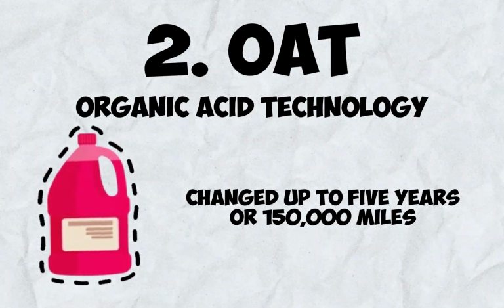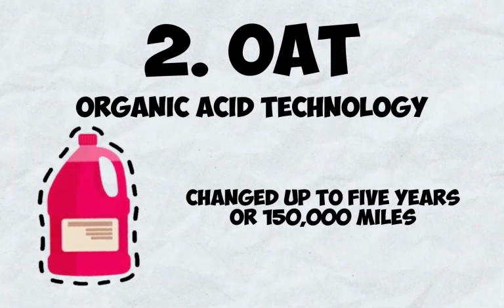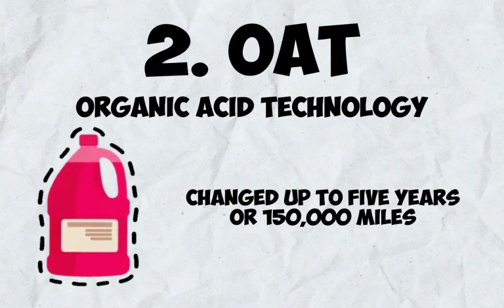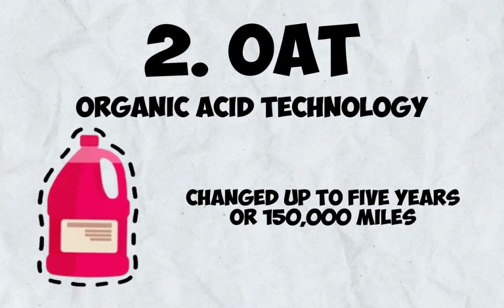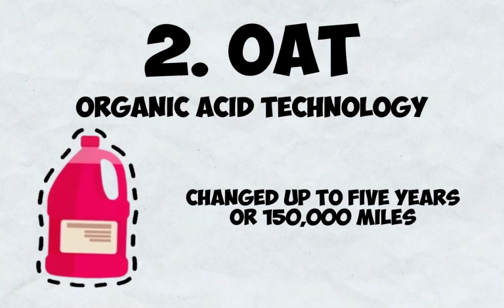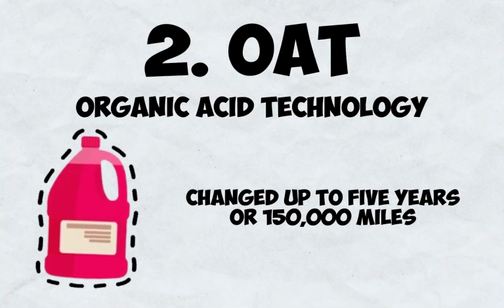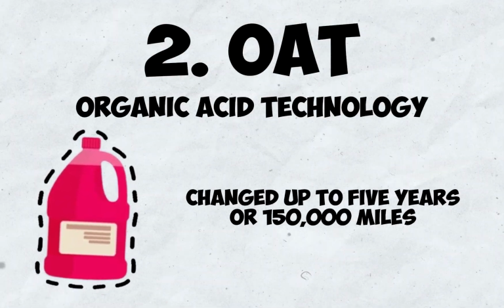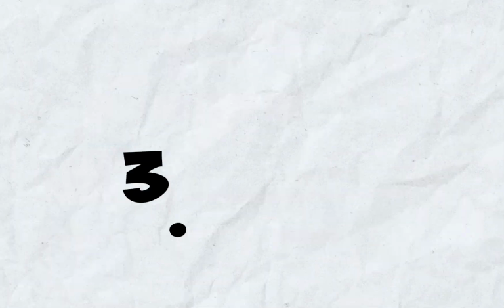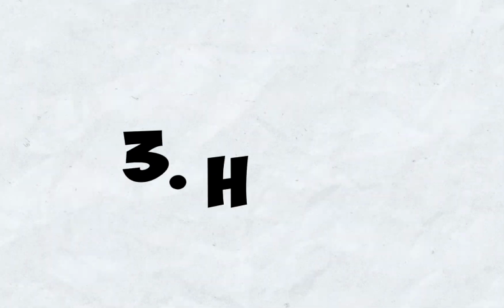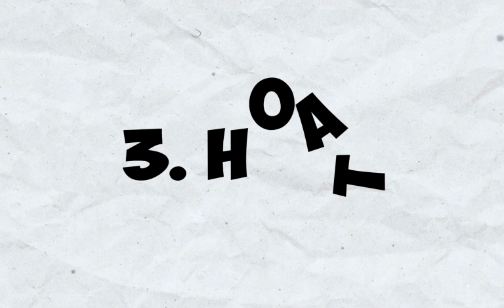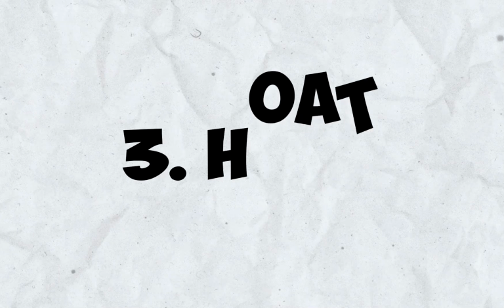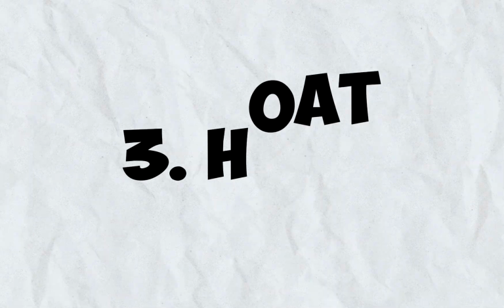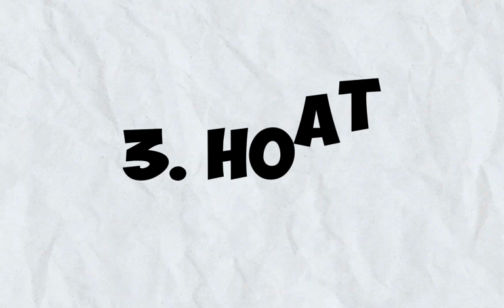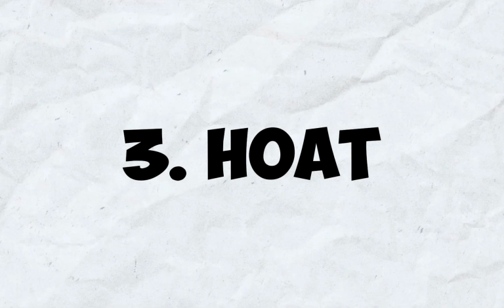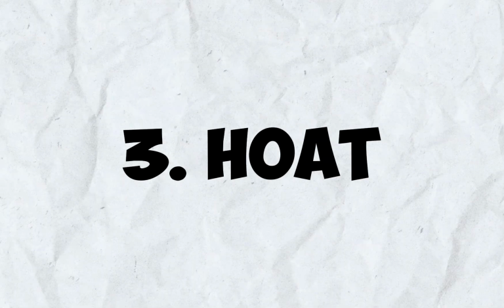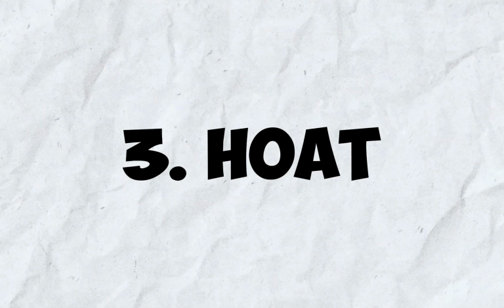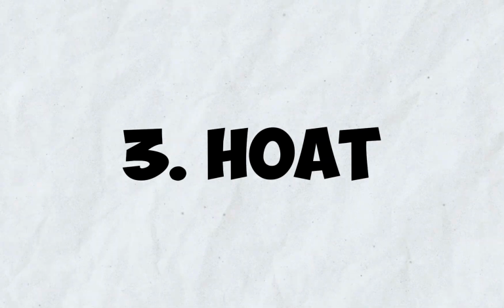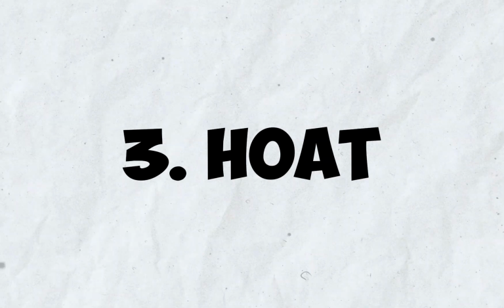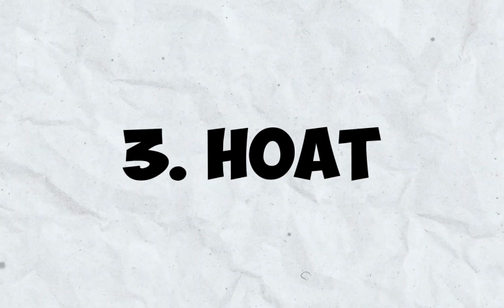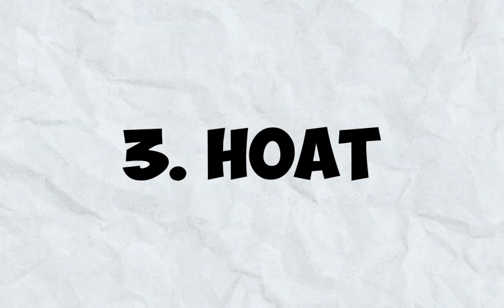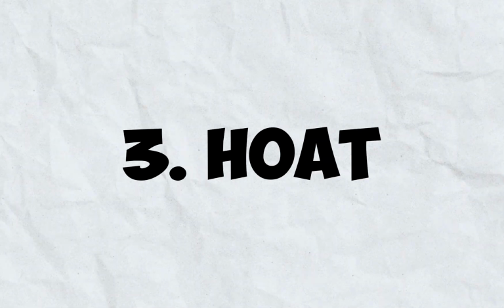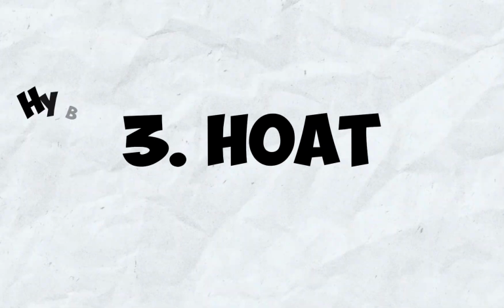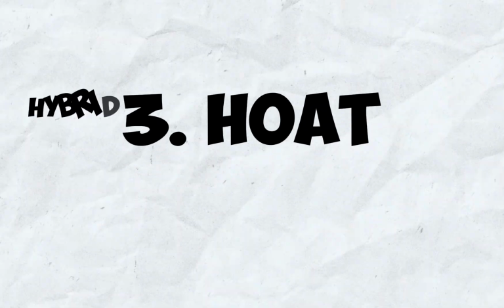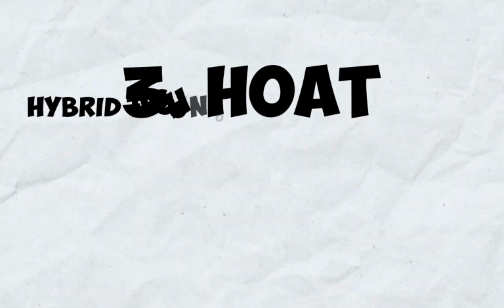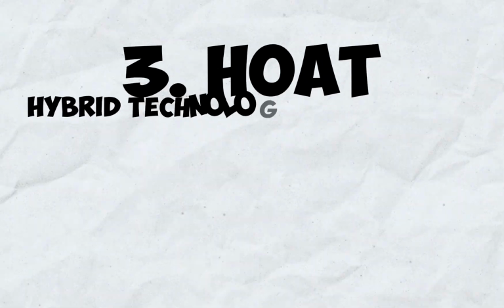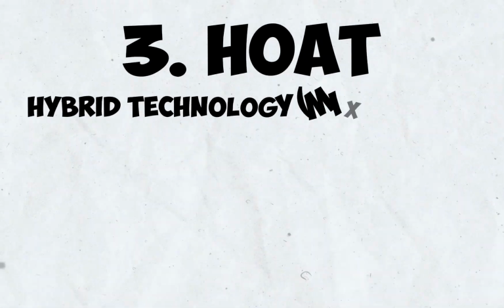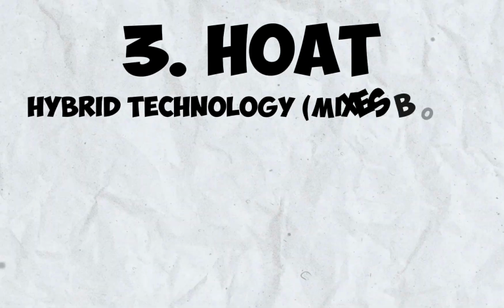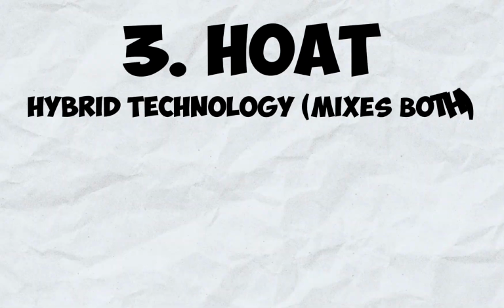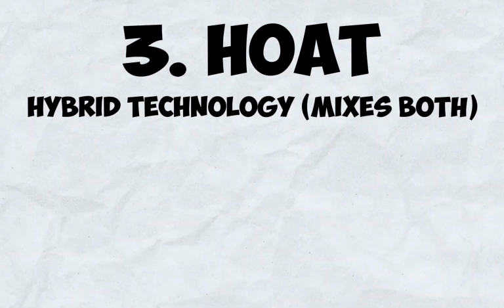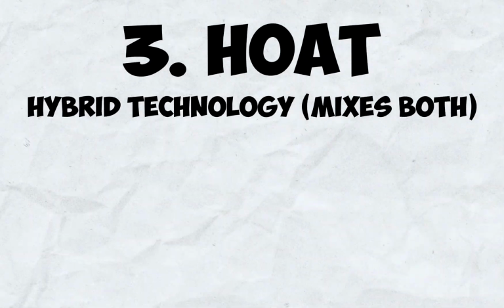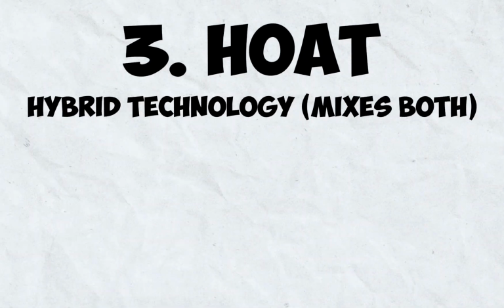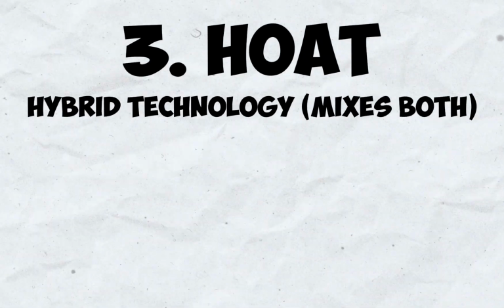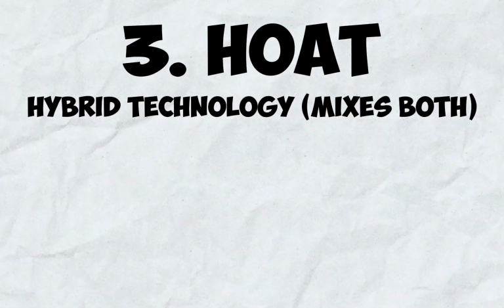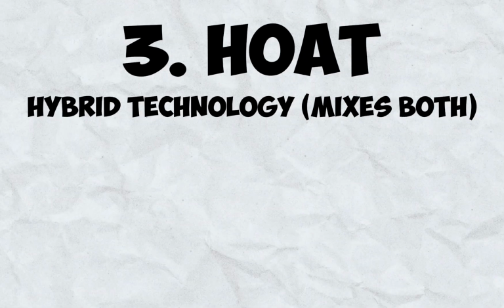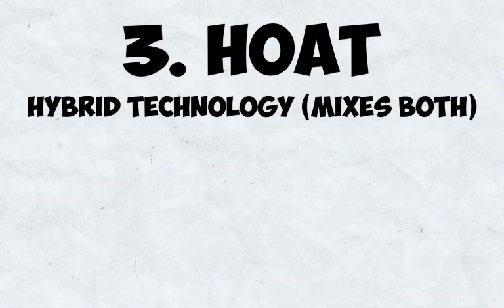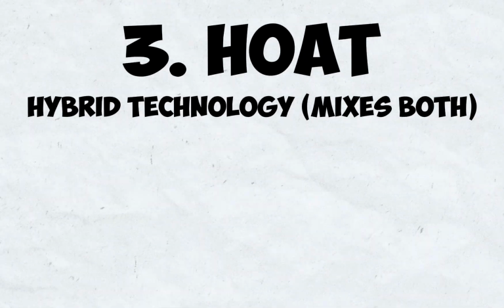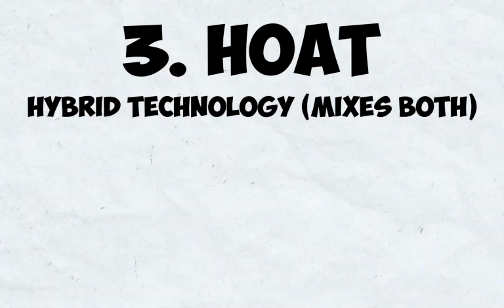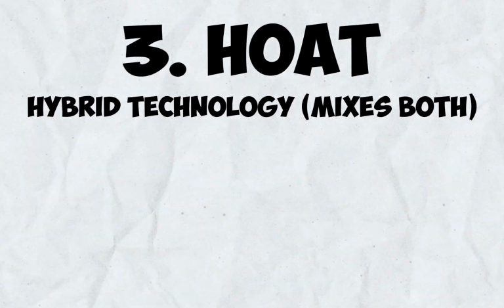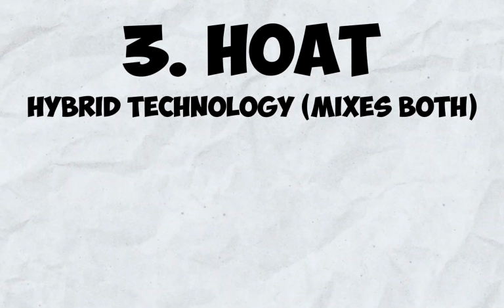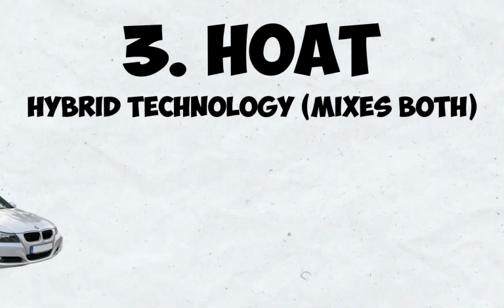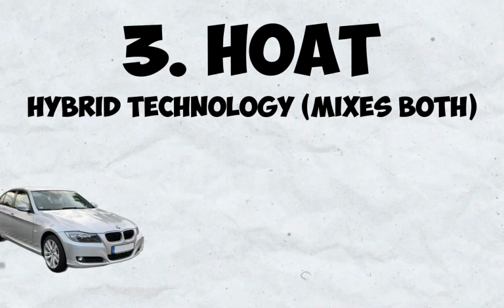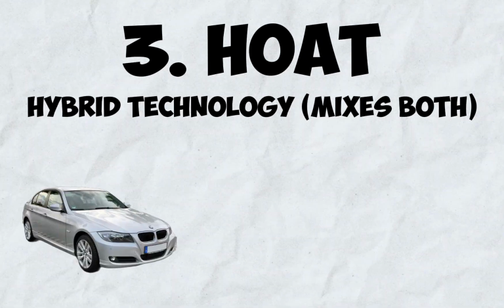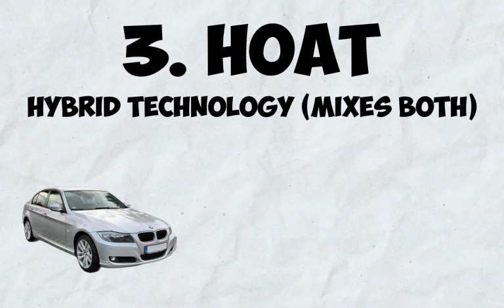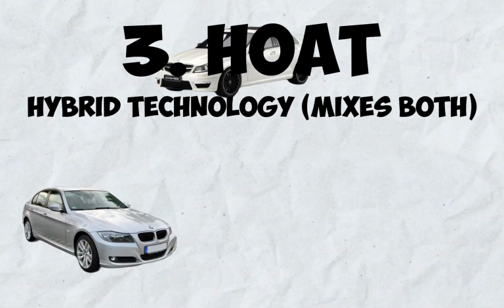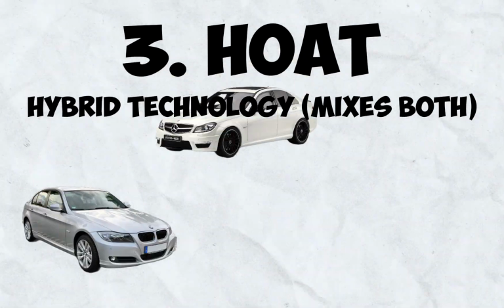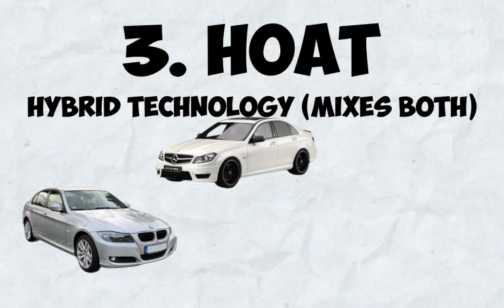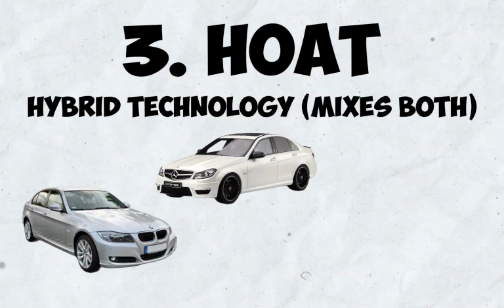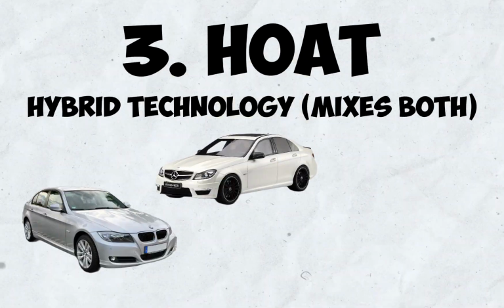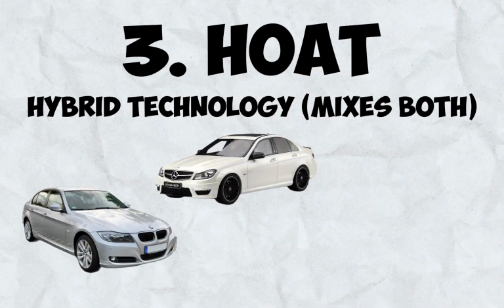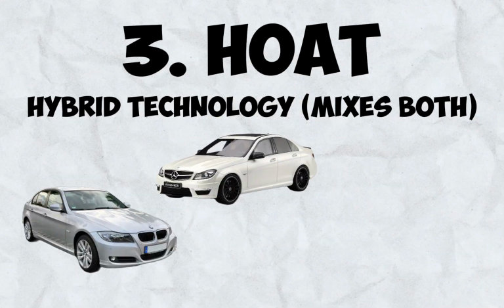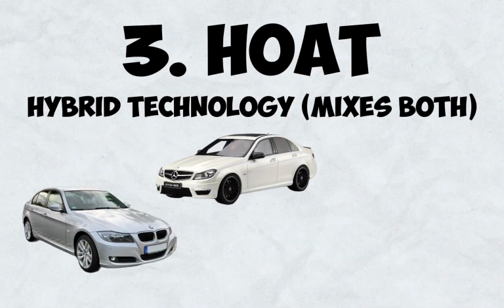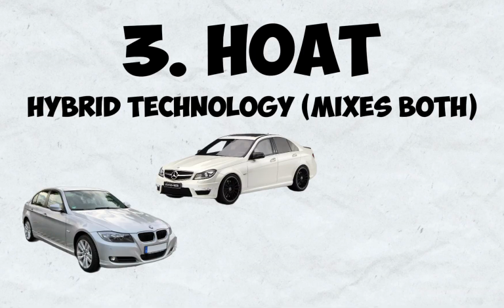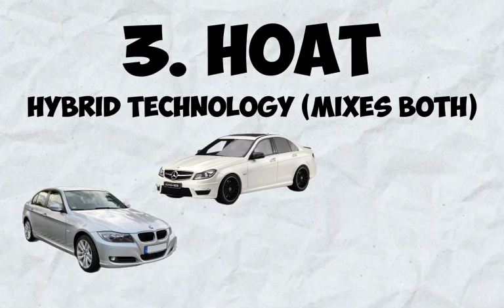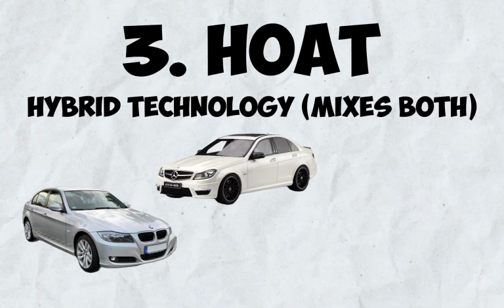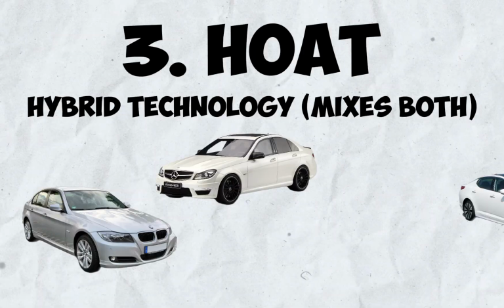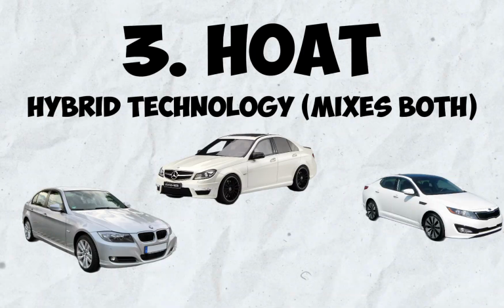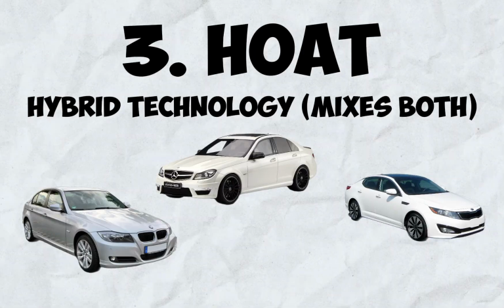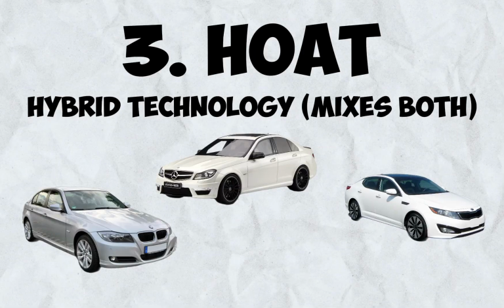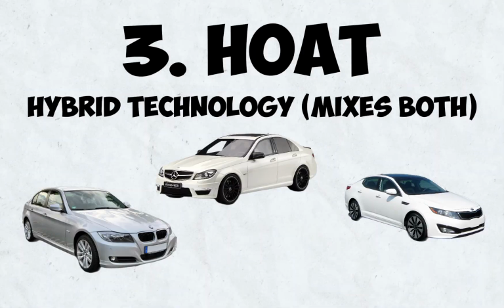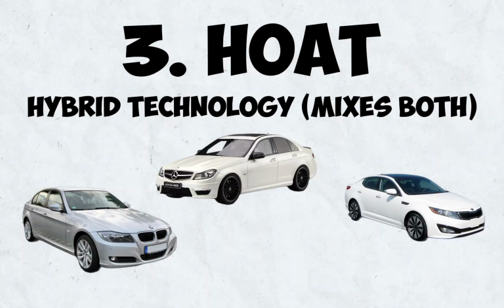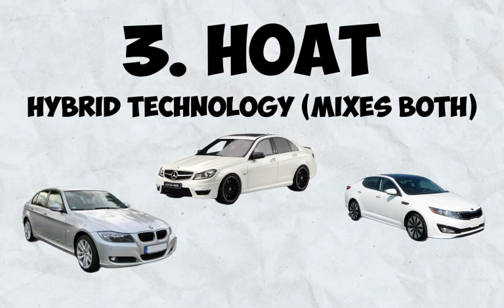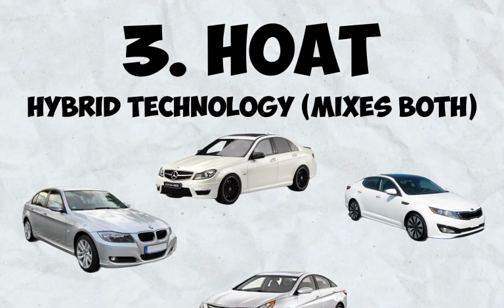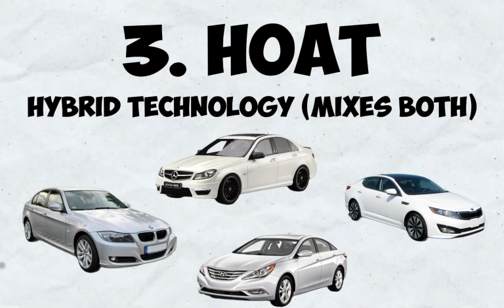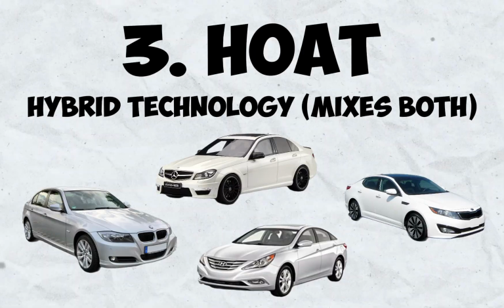Finally, there's HOAT, a hybrid technology that mixes both. It's found in many European and Asian cars and also has a long service life.